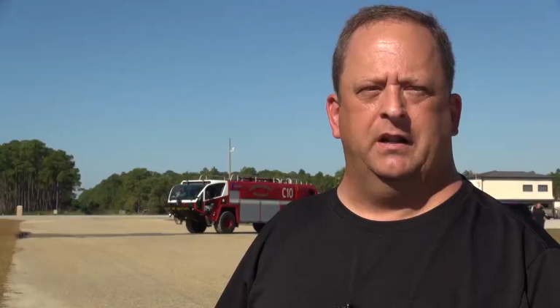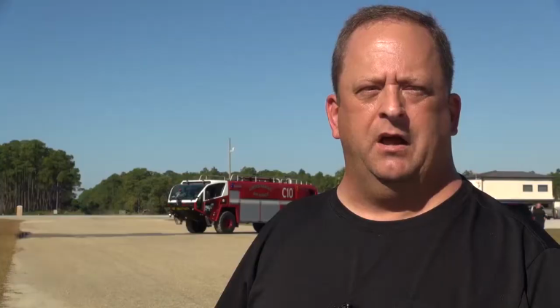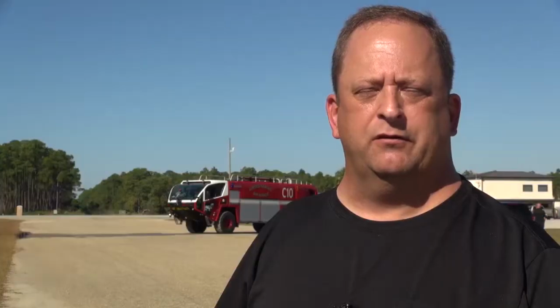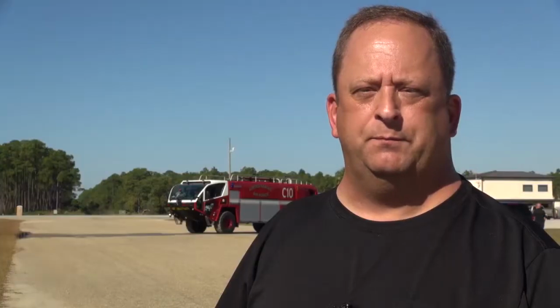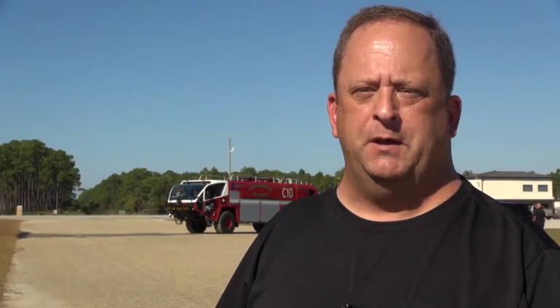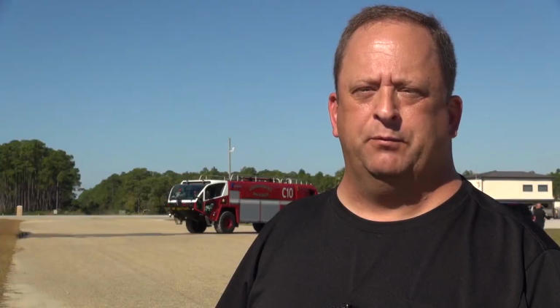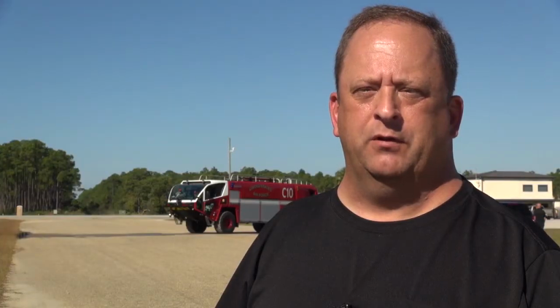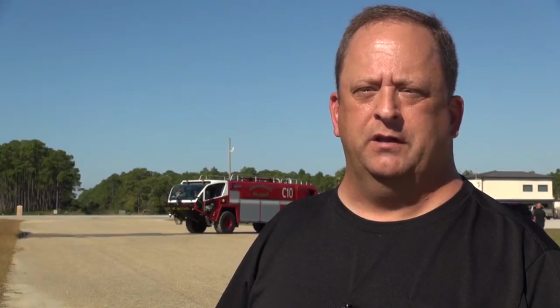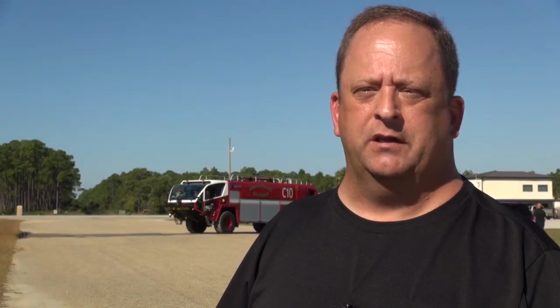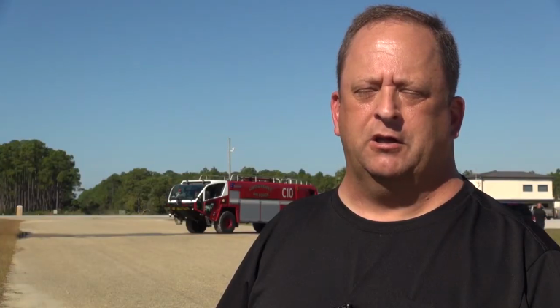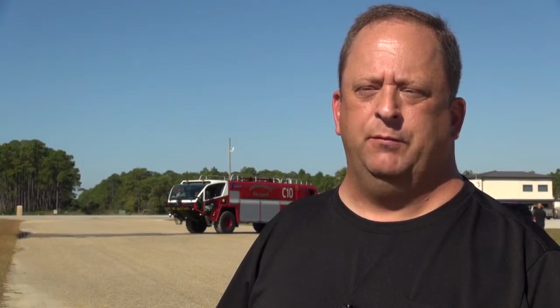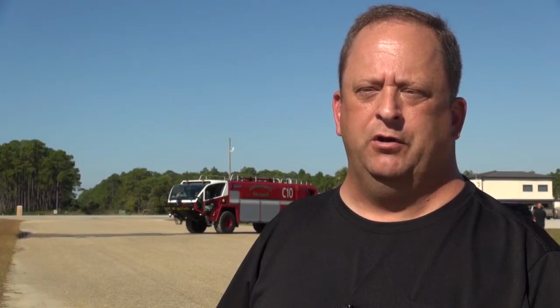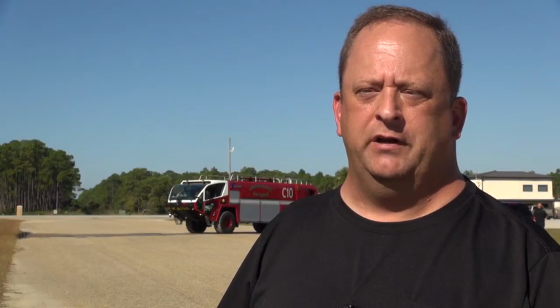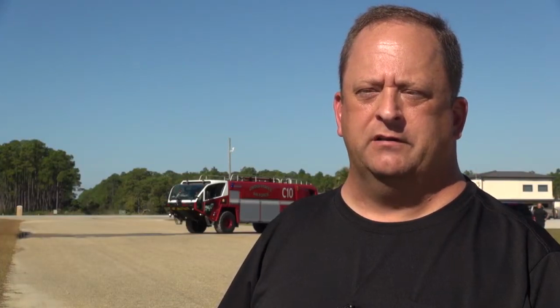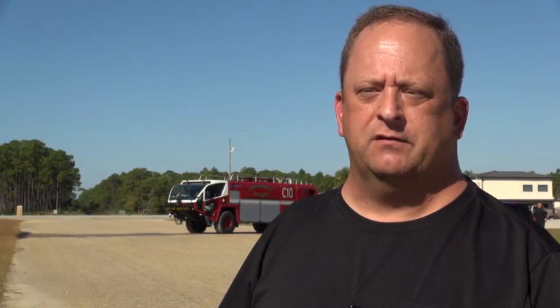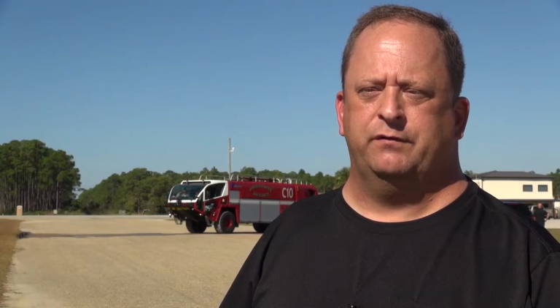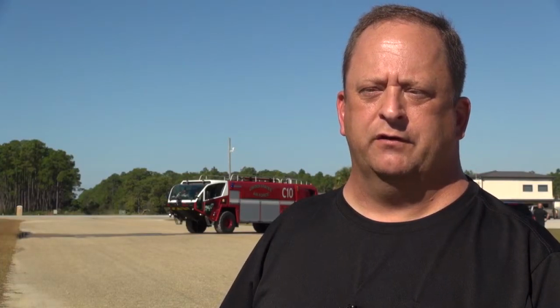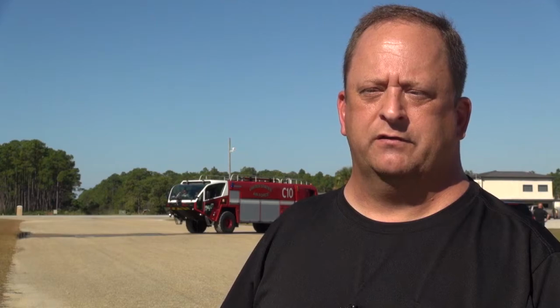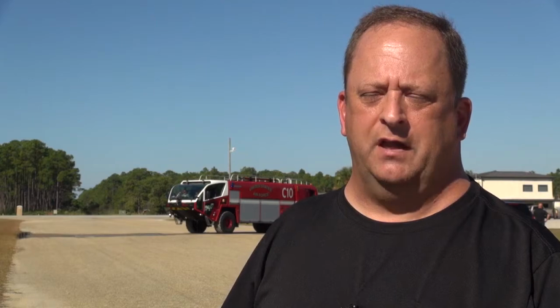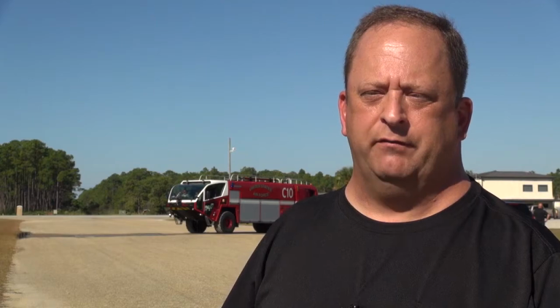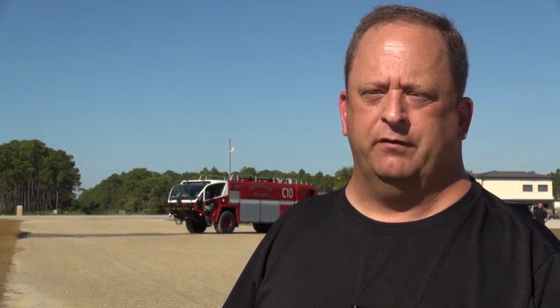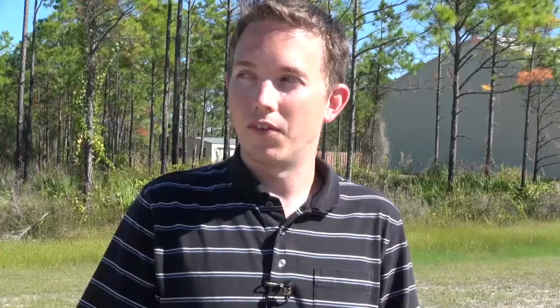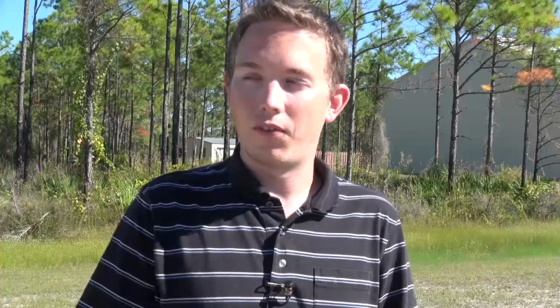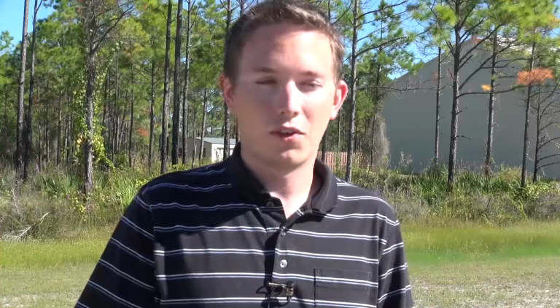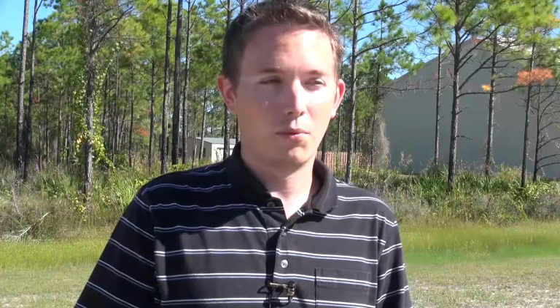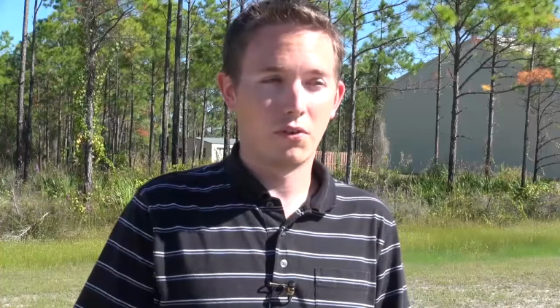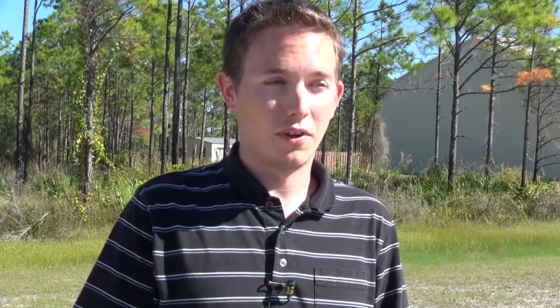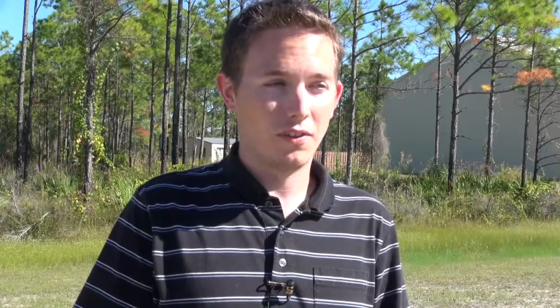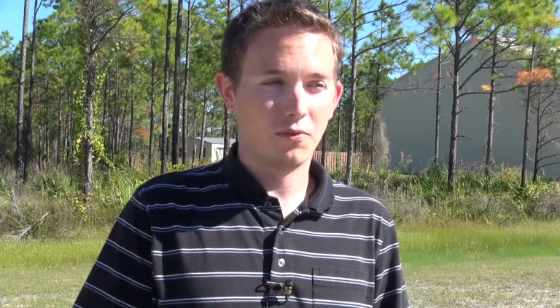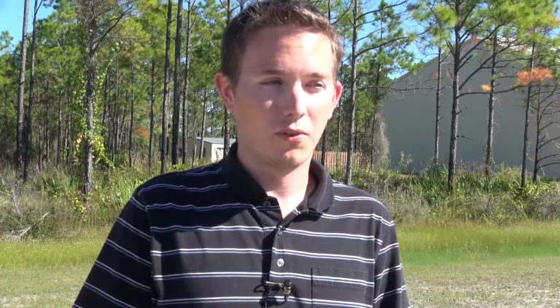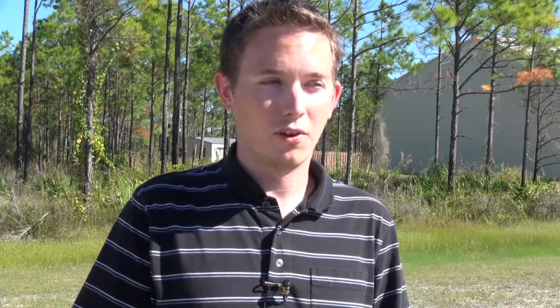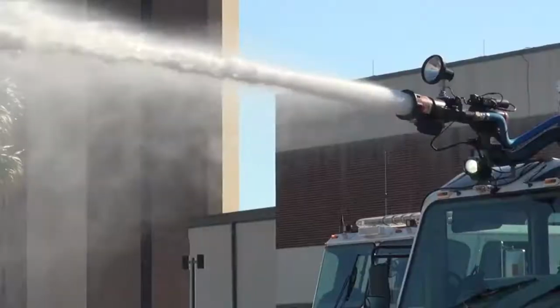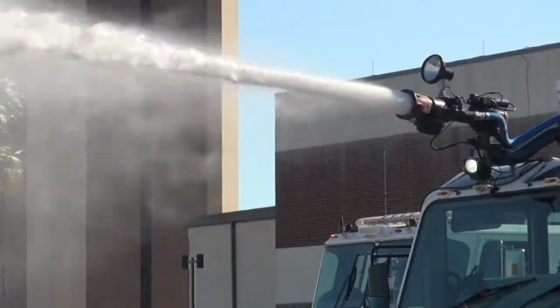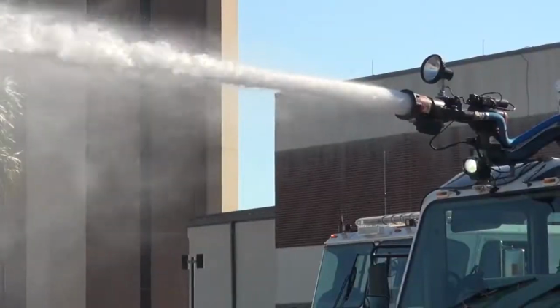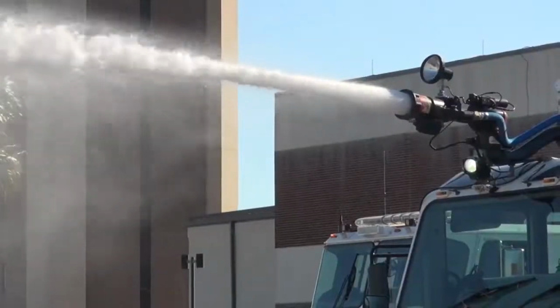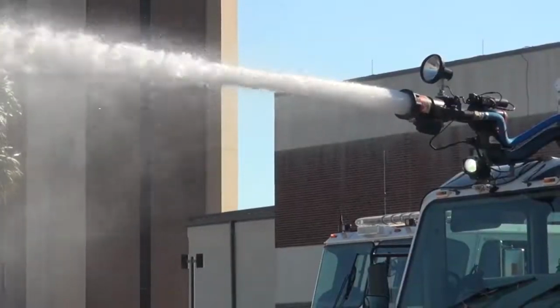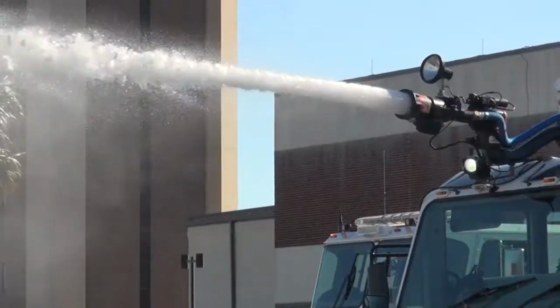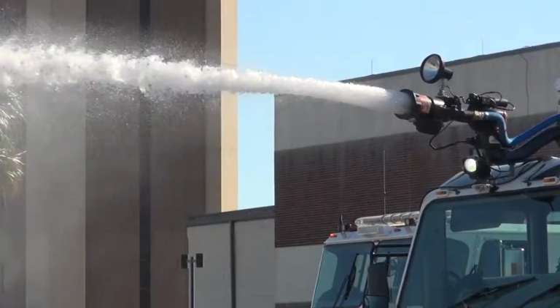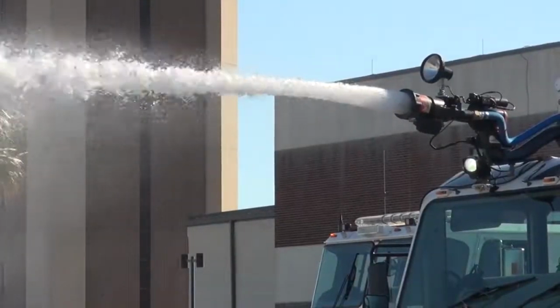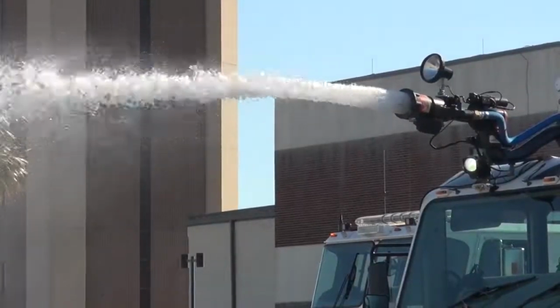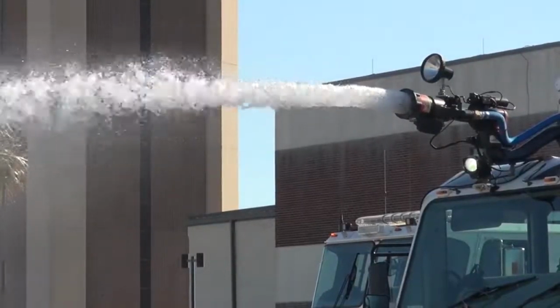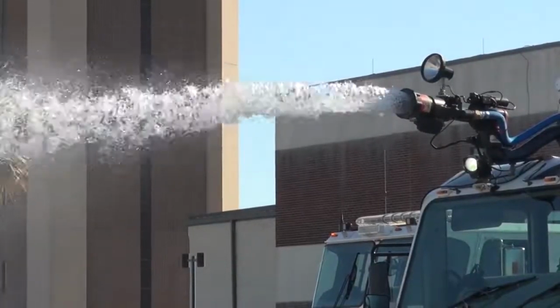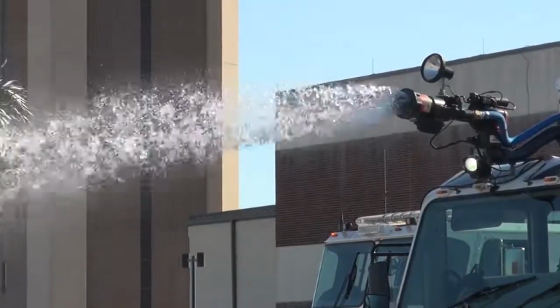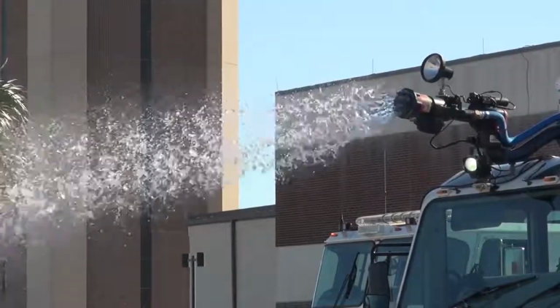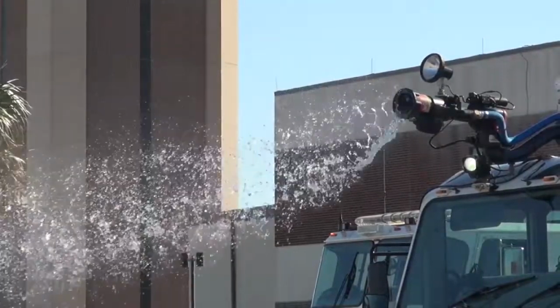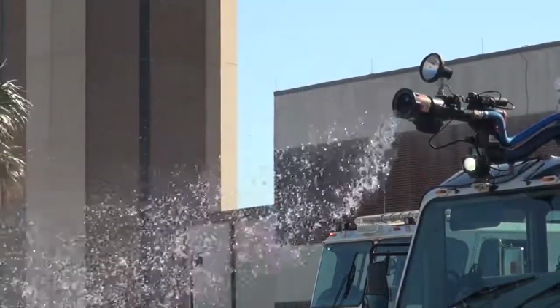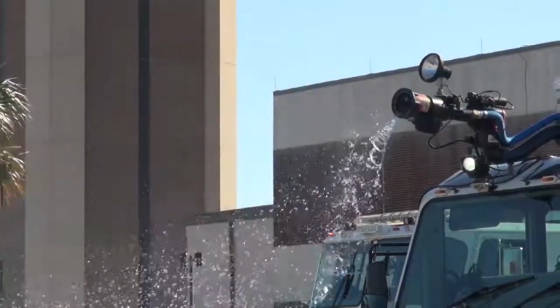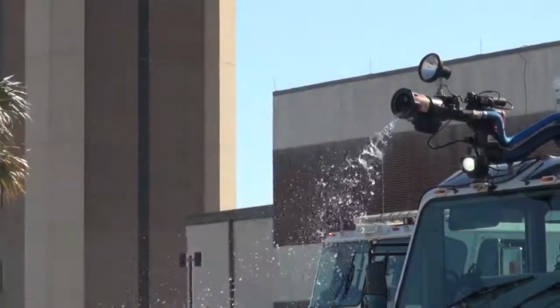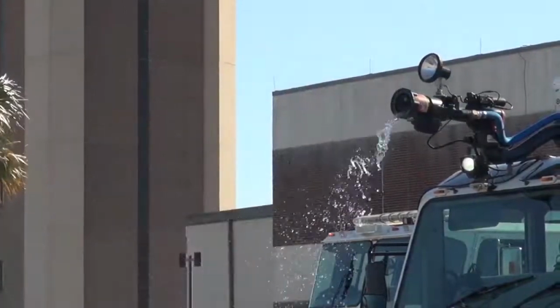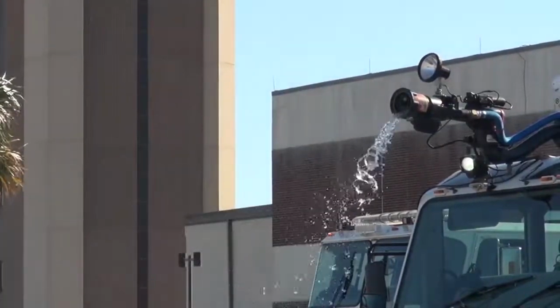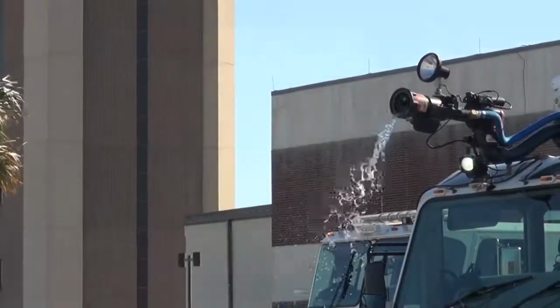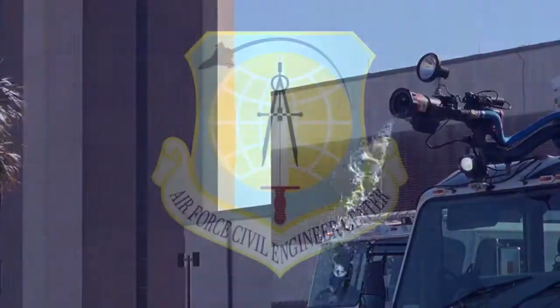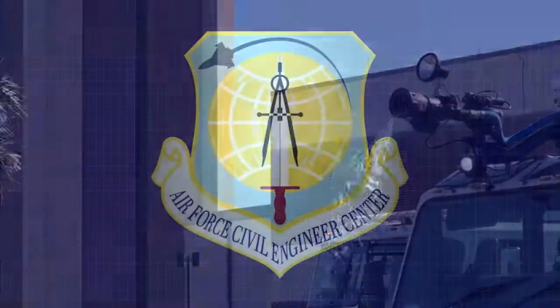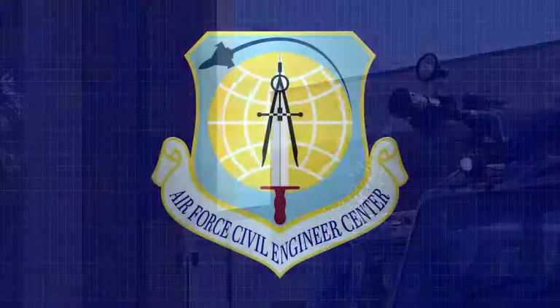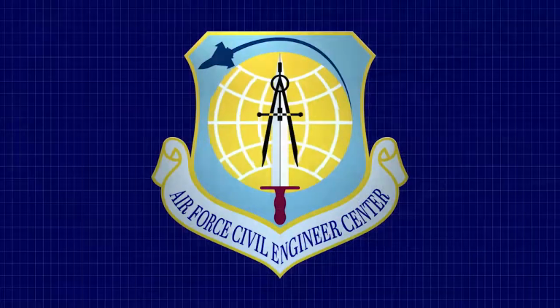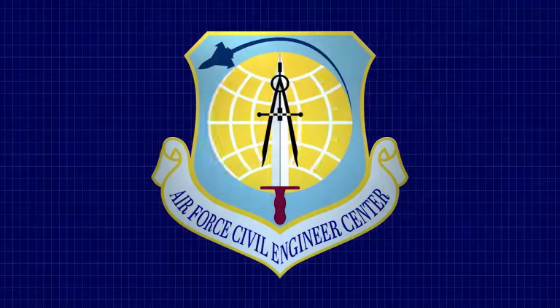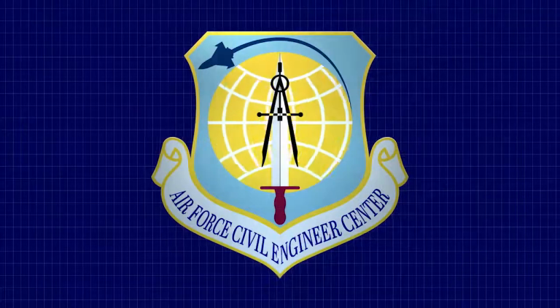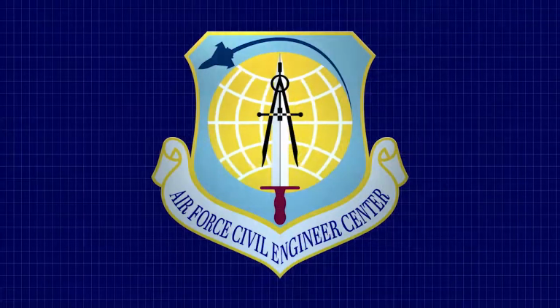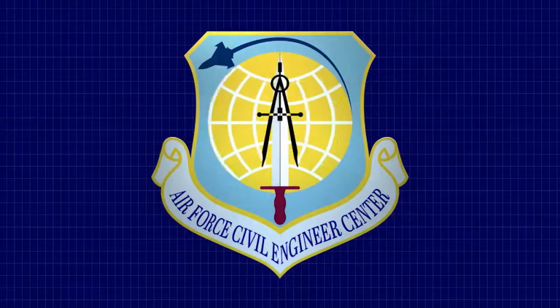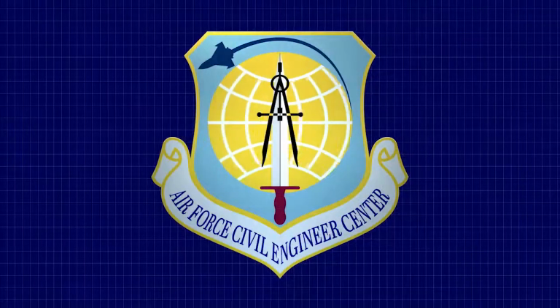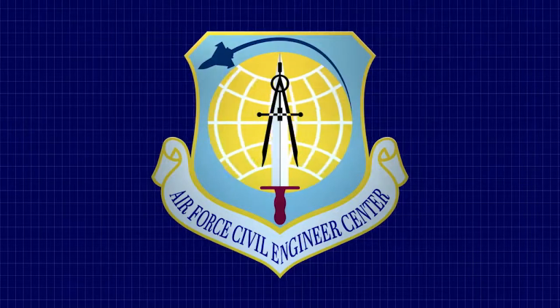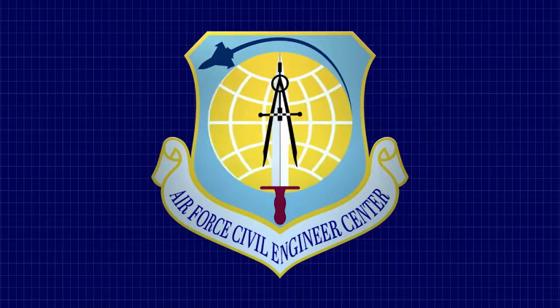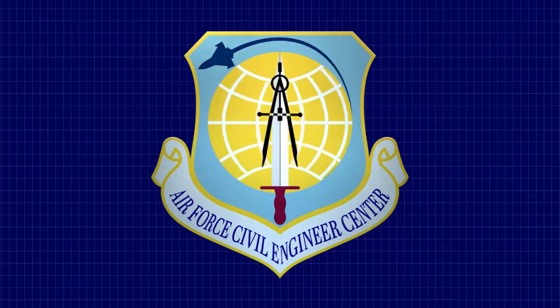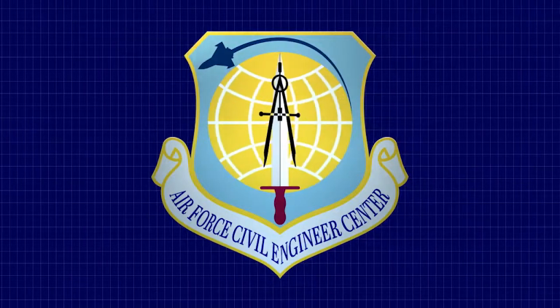It allows people in the communities to feel safer. This is going to be a great thing for the Air Force. Reporting for the Air Force Civil Engineer Center, I'm Brian Godden.